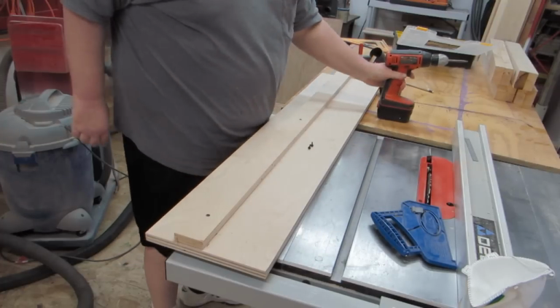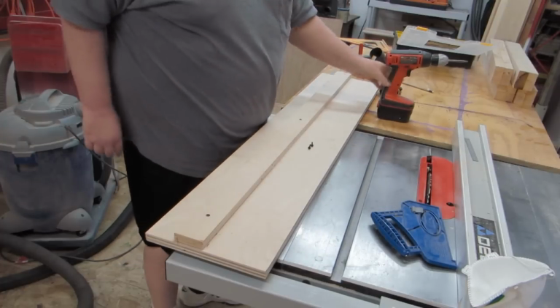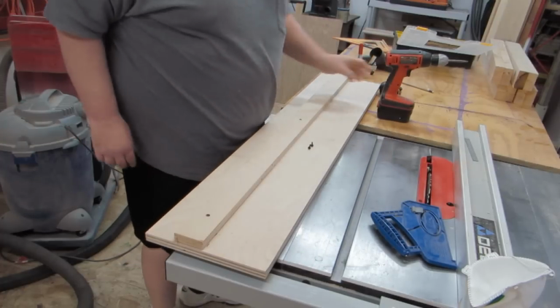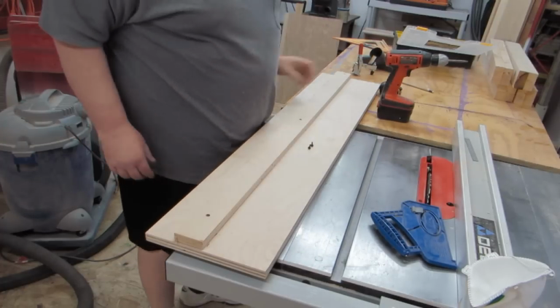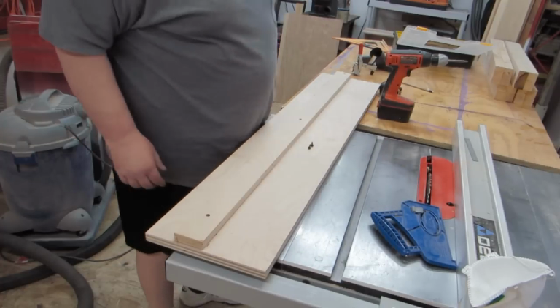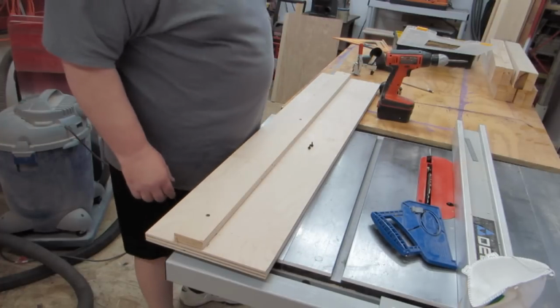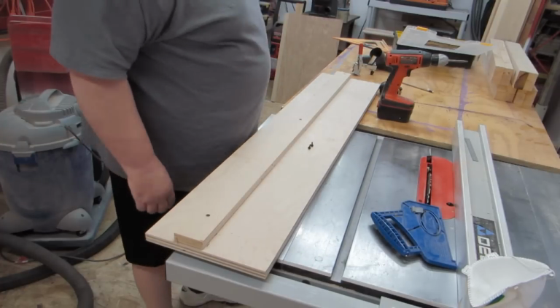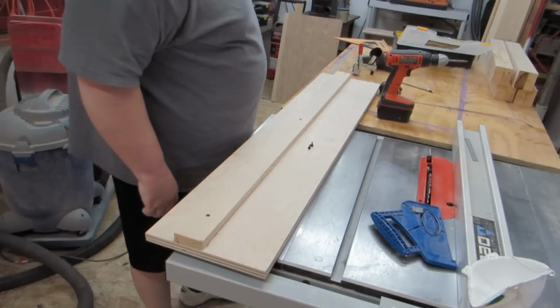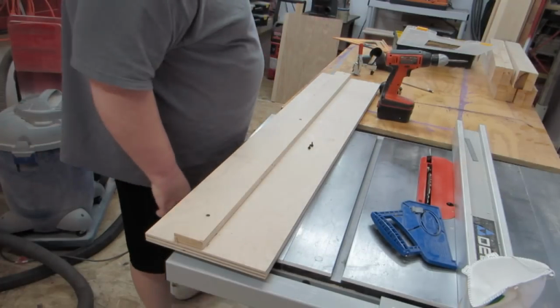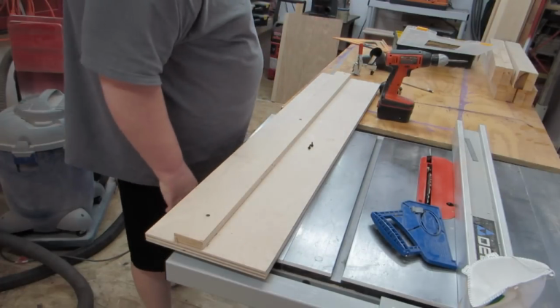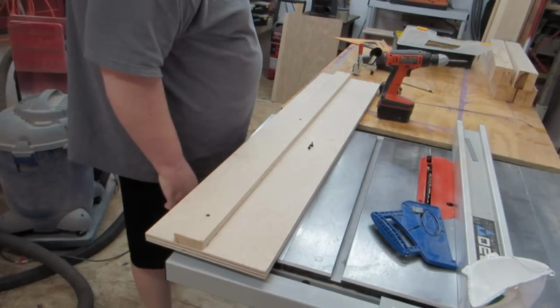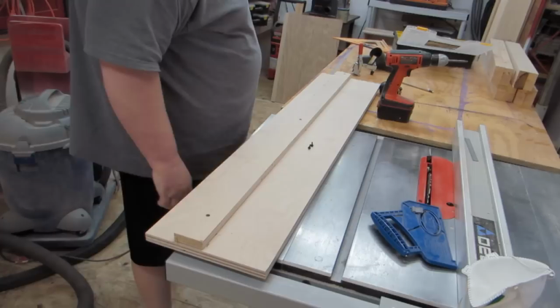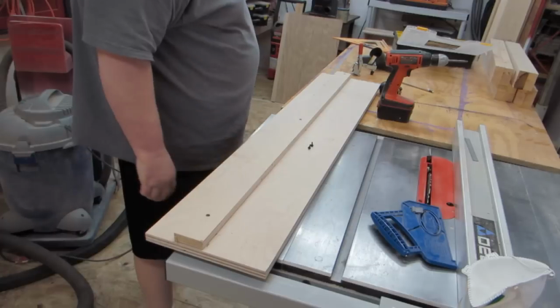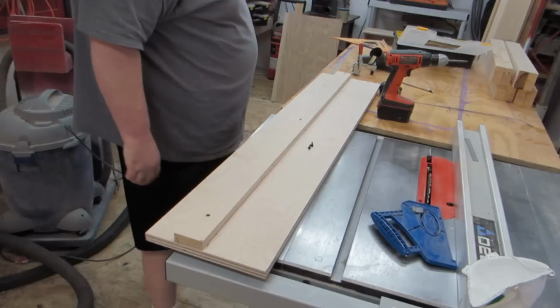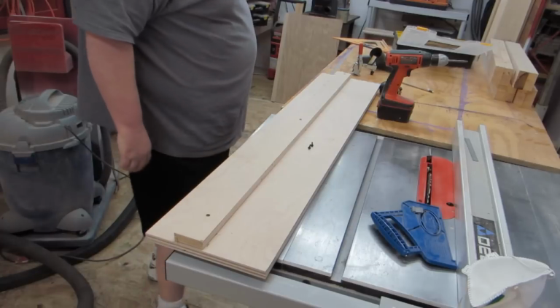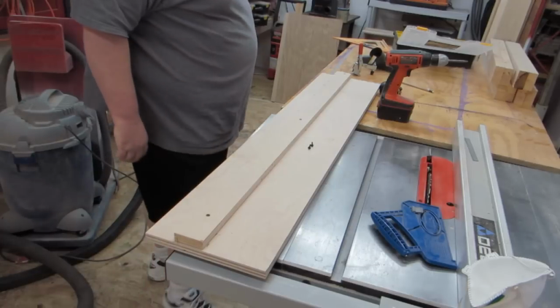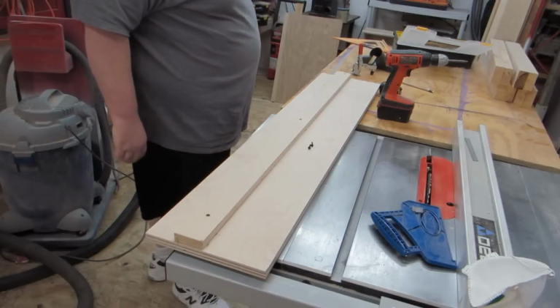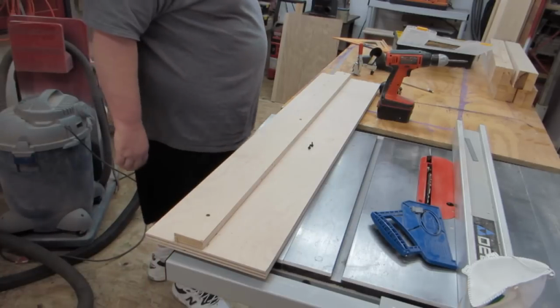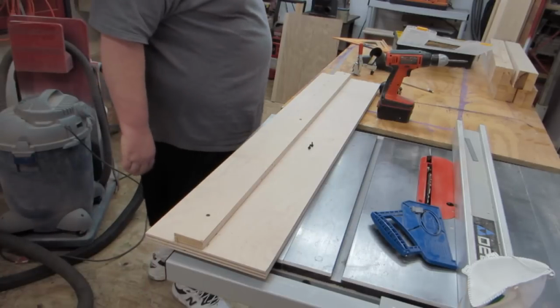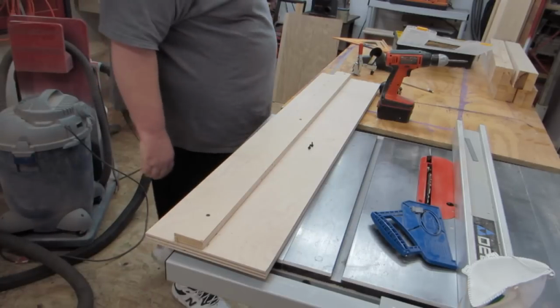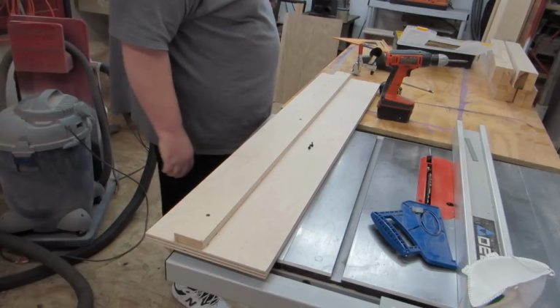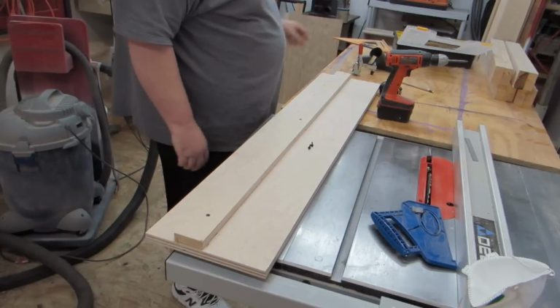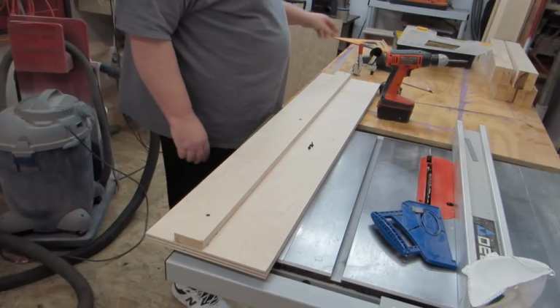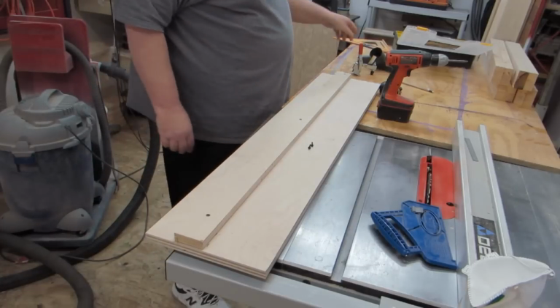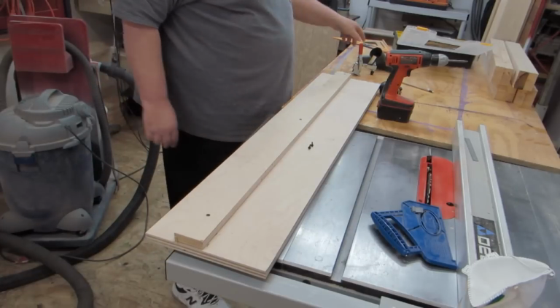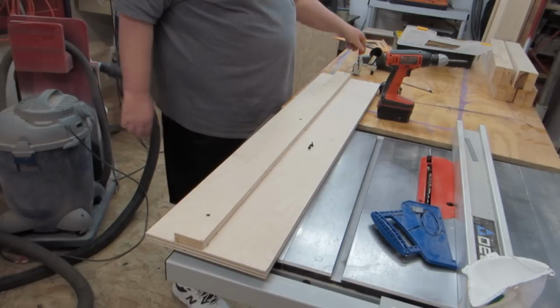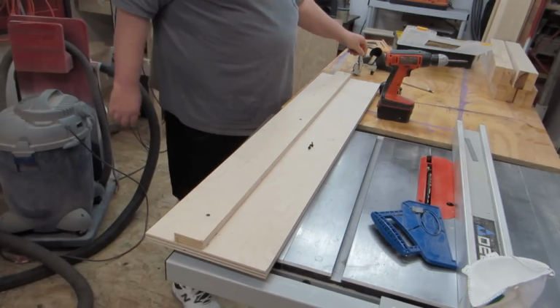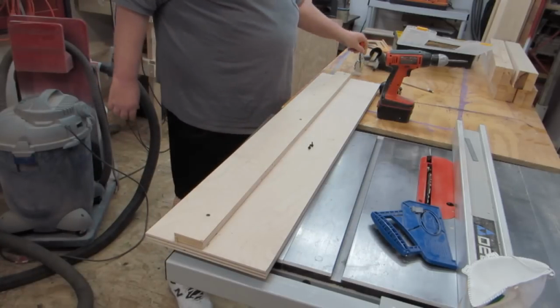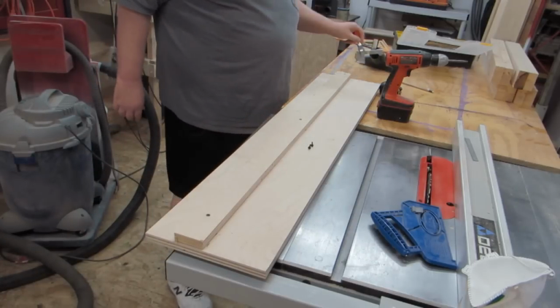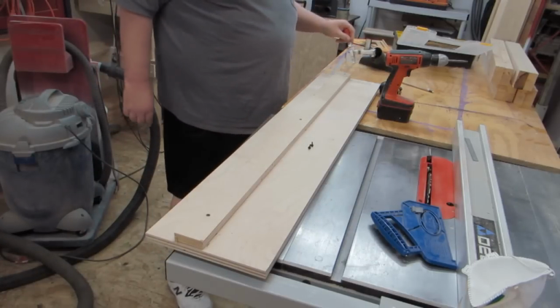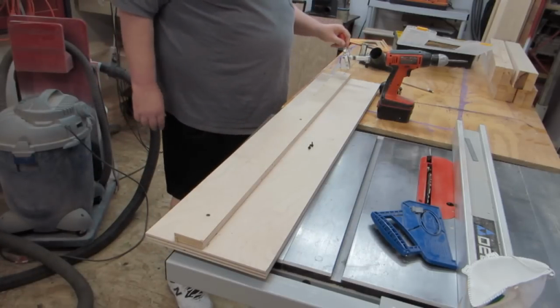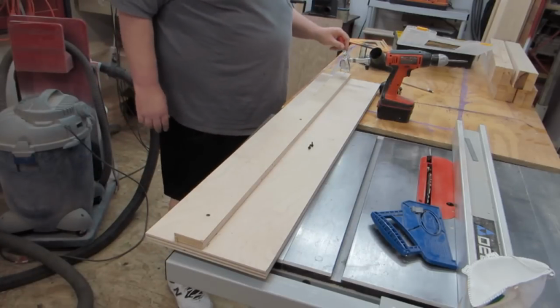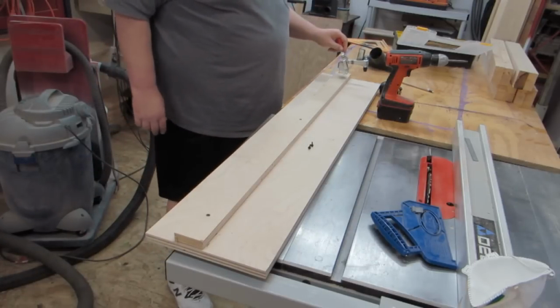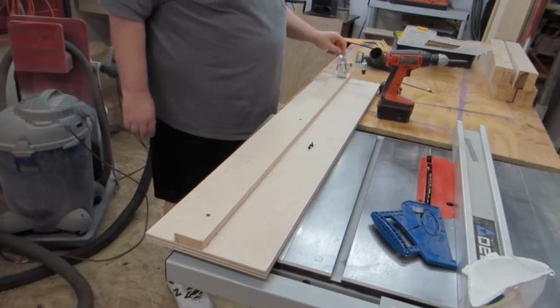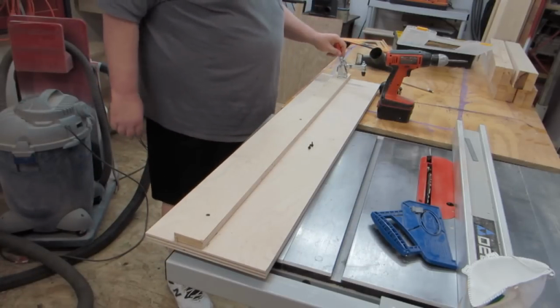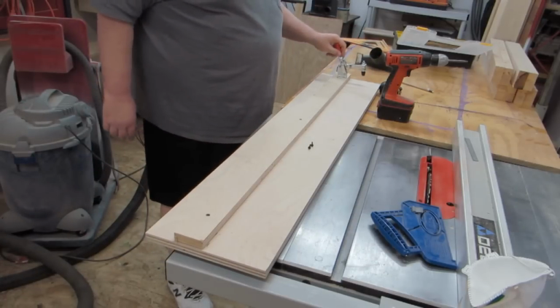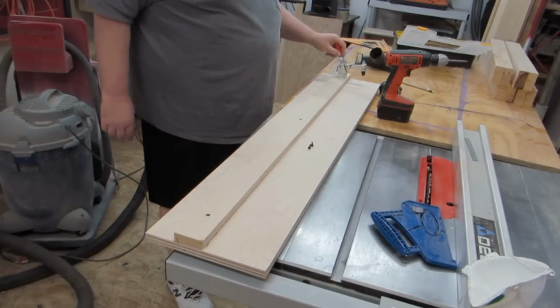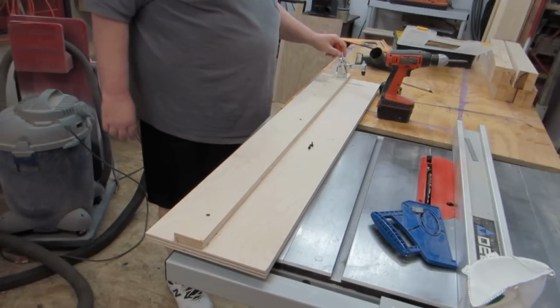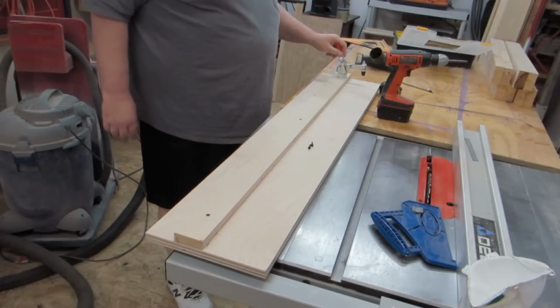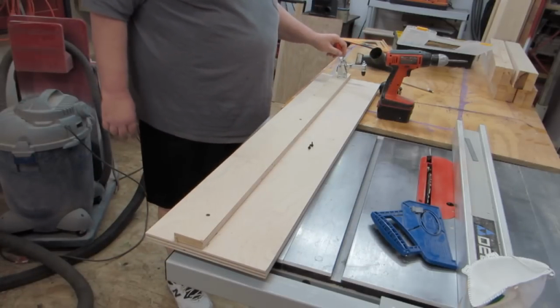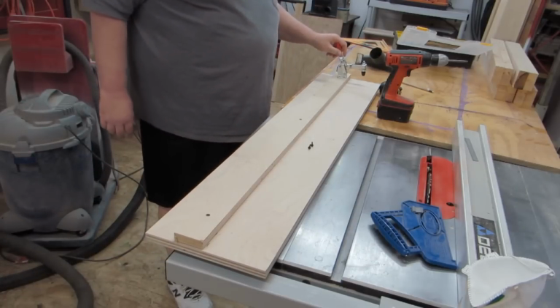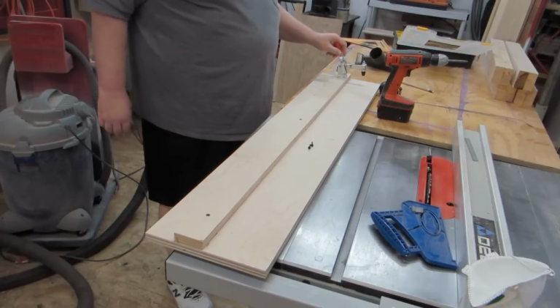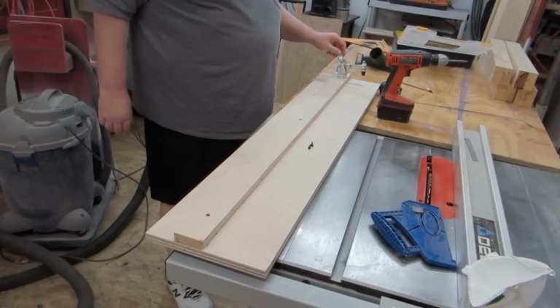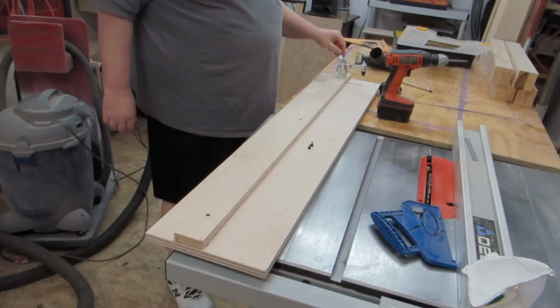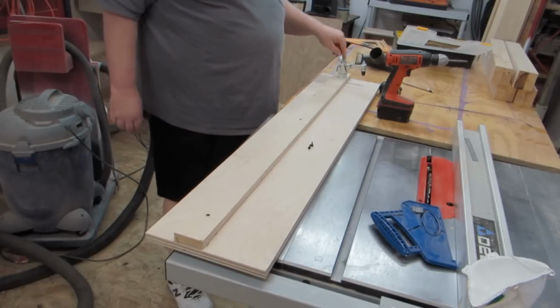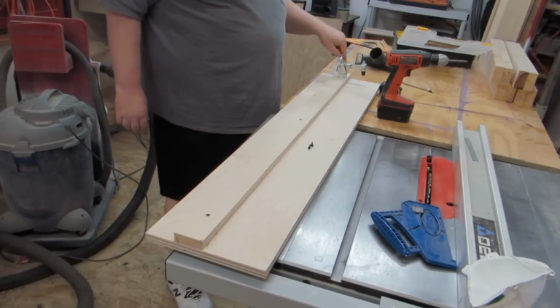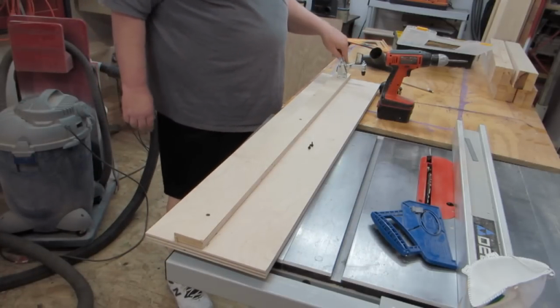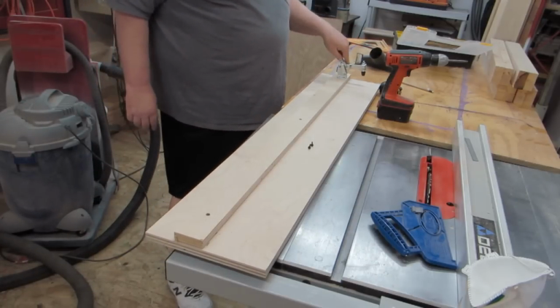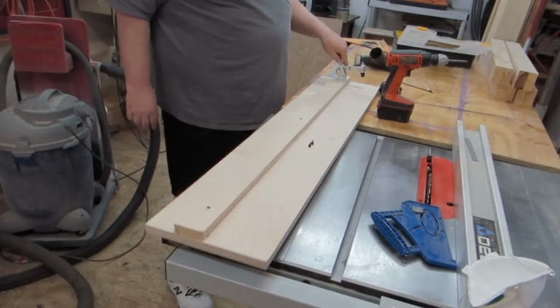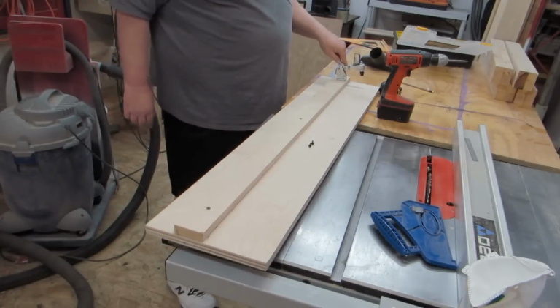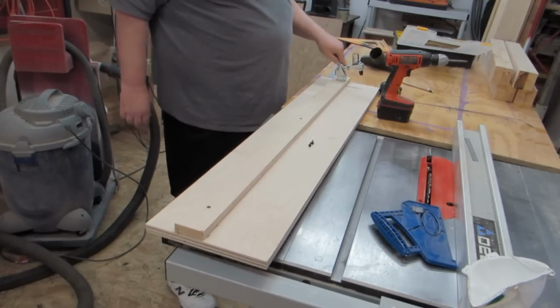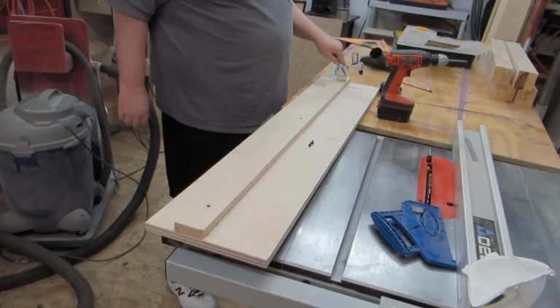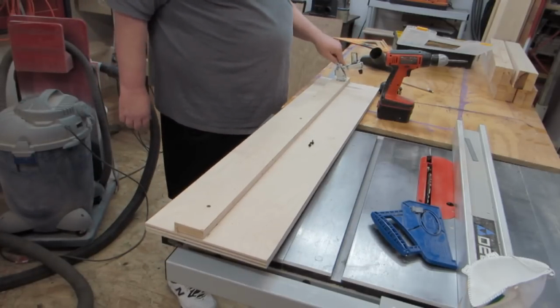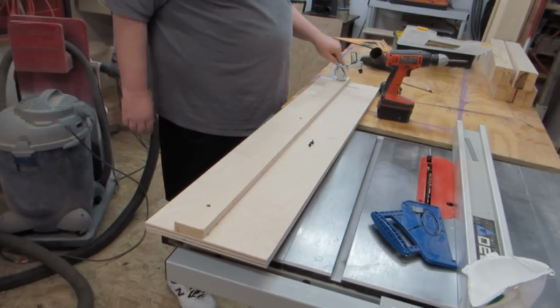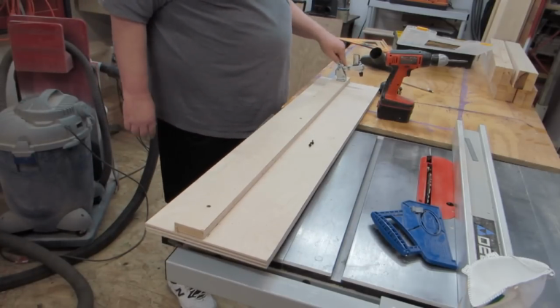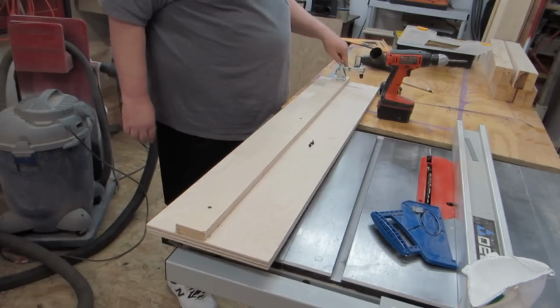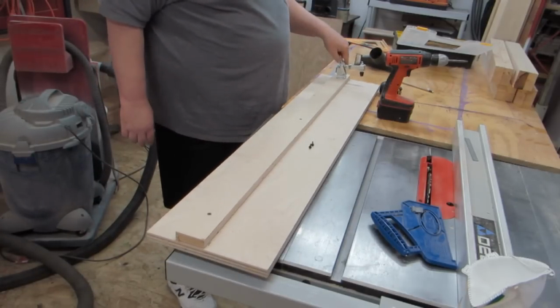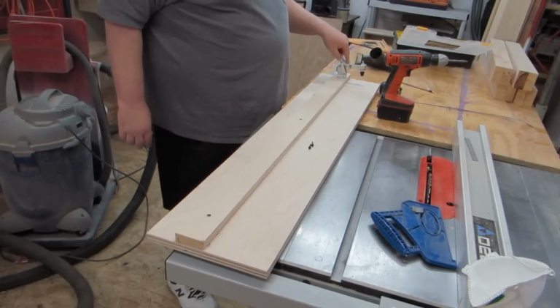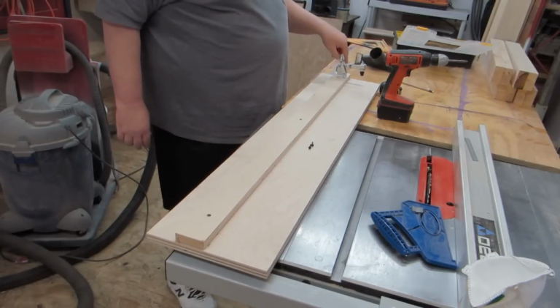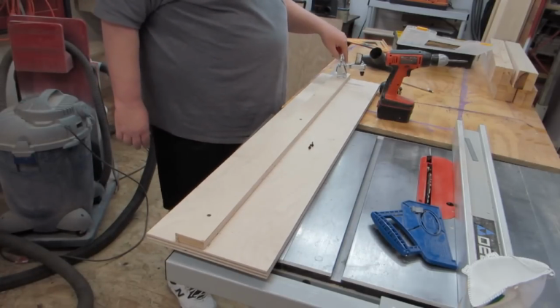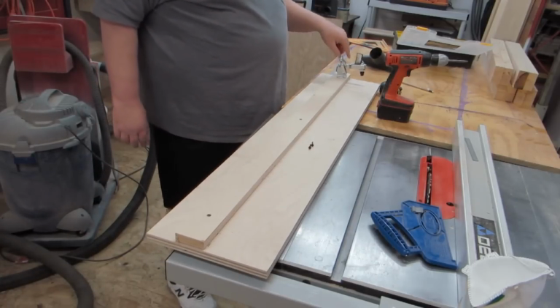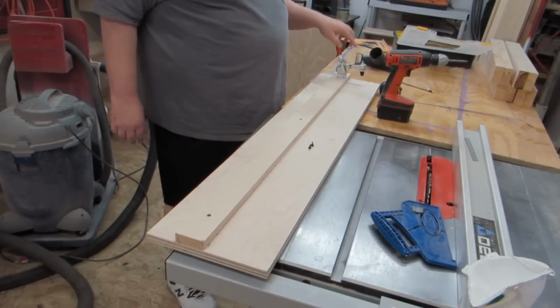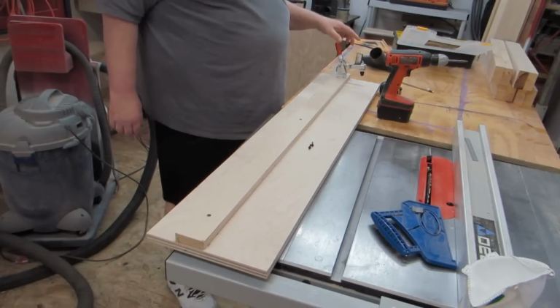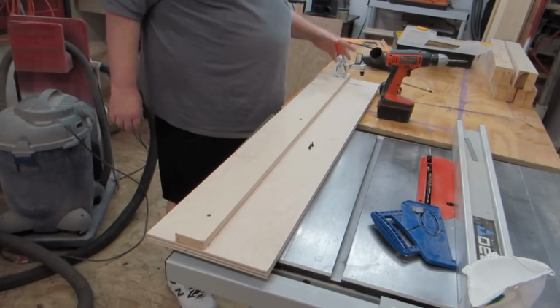The next thing we need to do is add these toggle clamps right on the edge, and what these will do is clamp down on our wood.